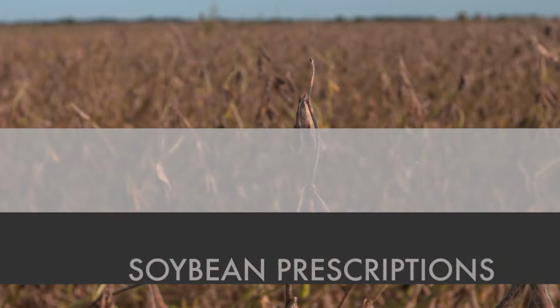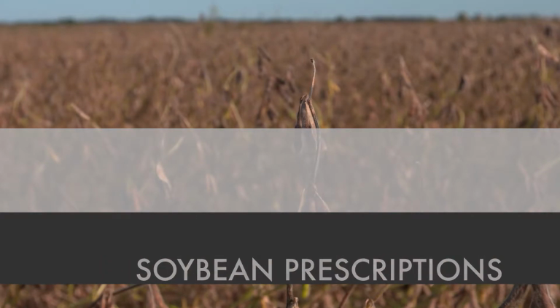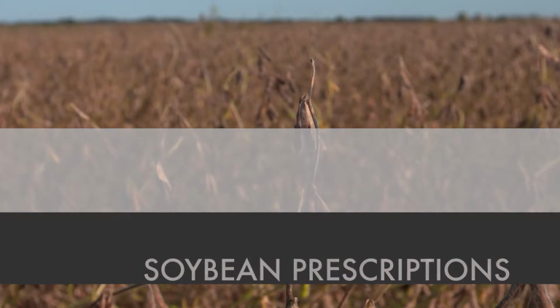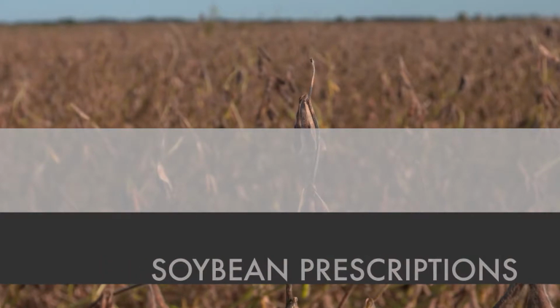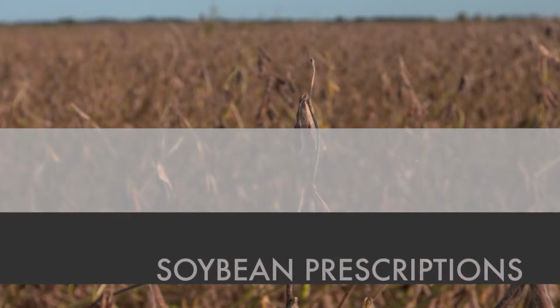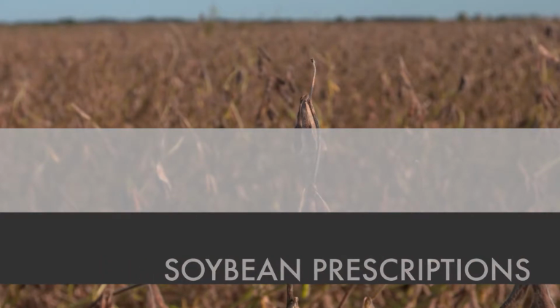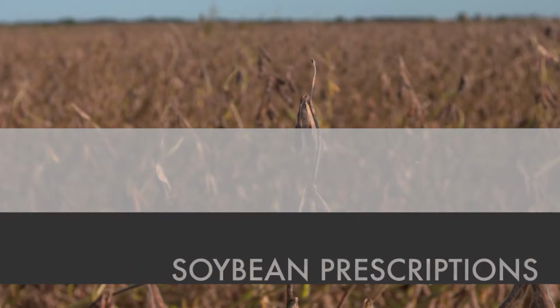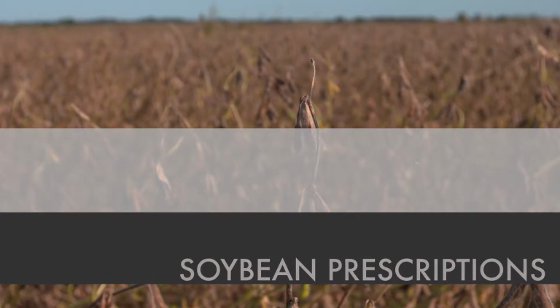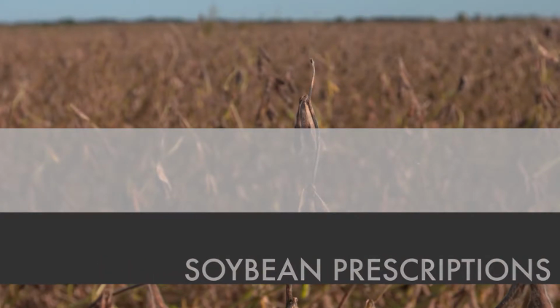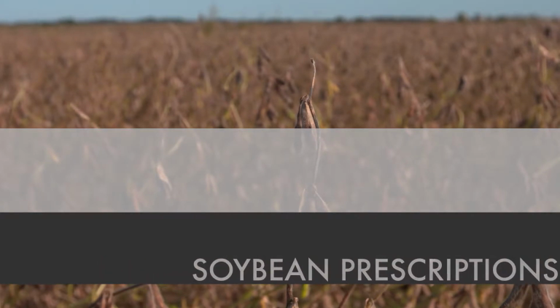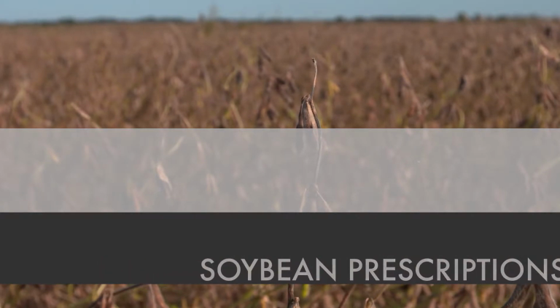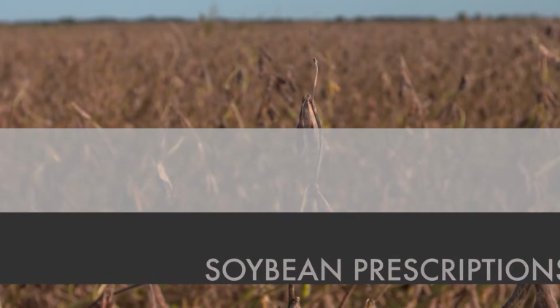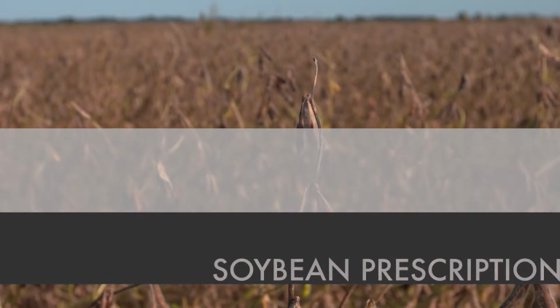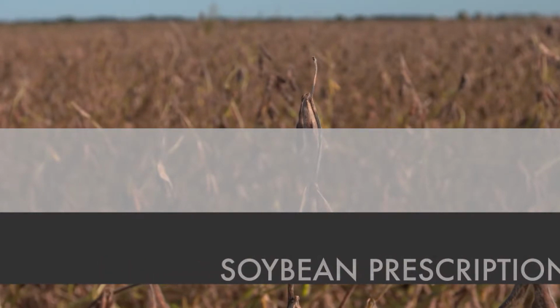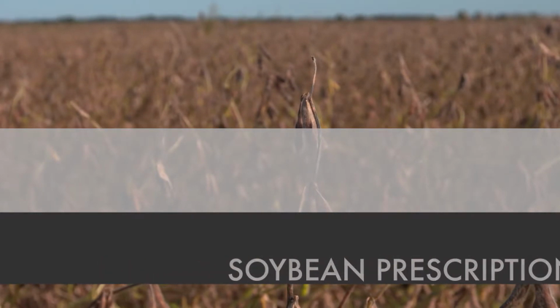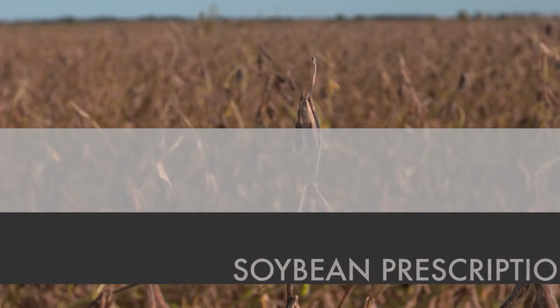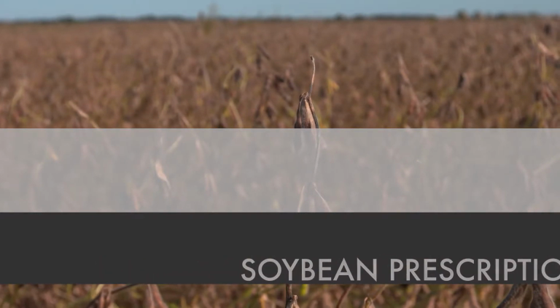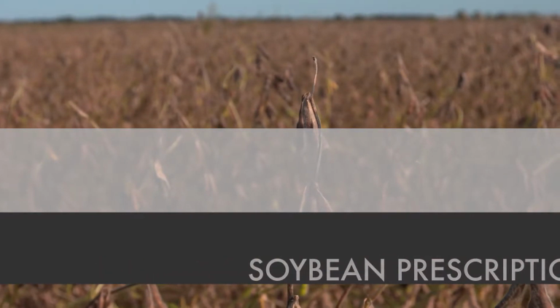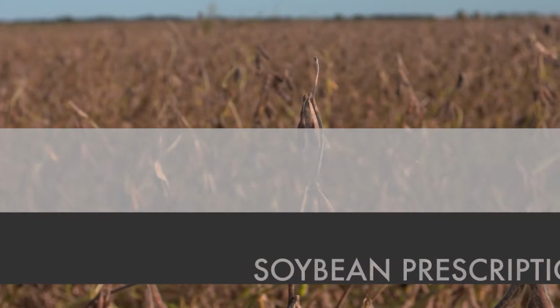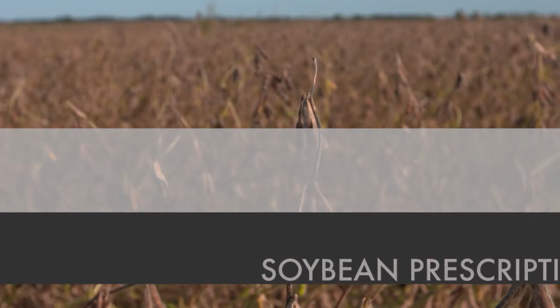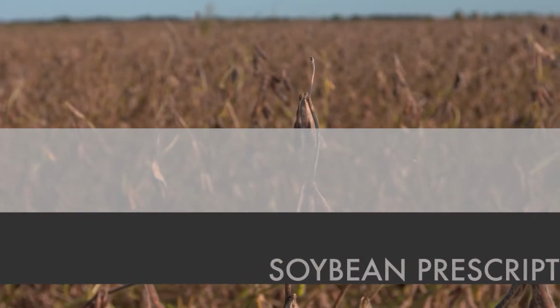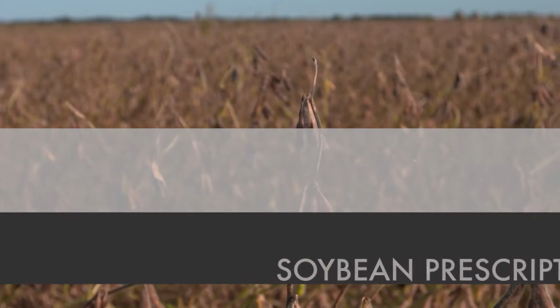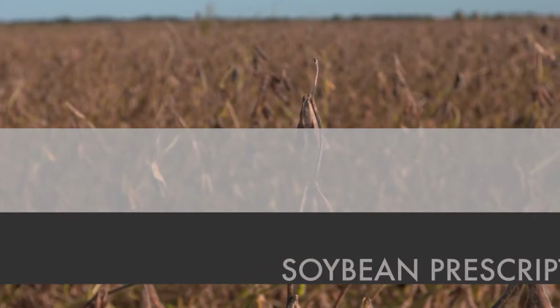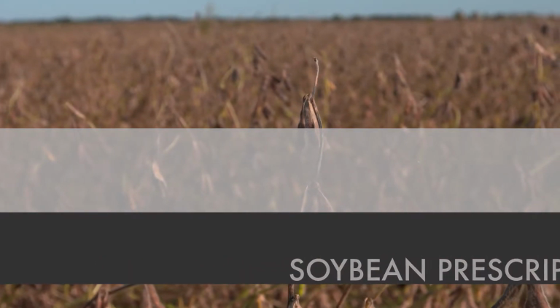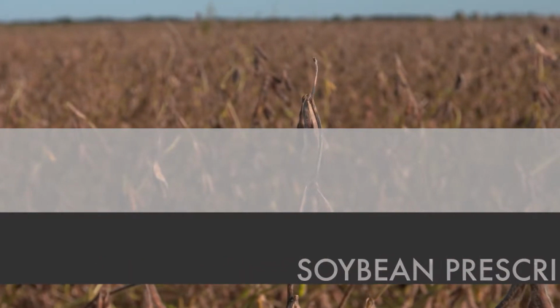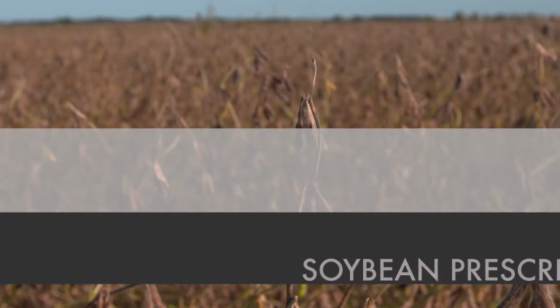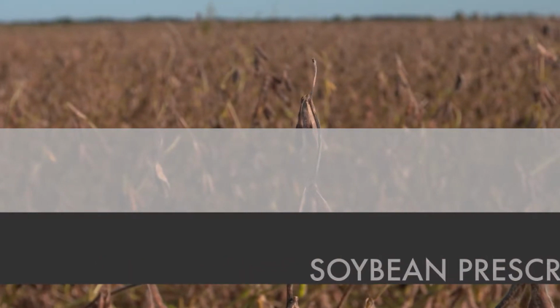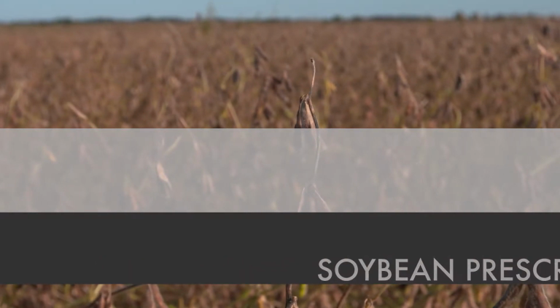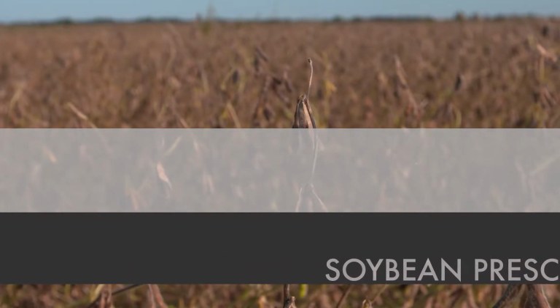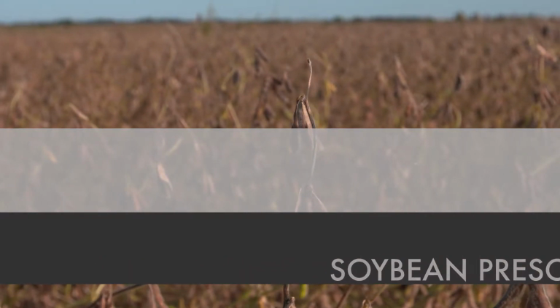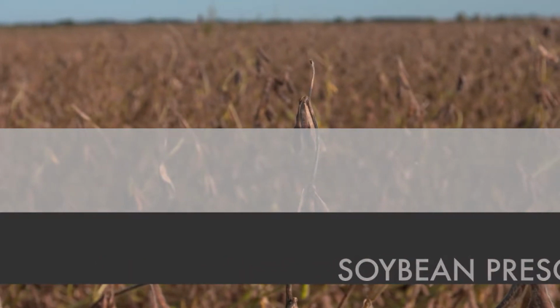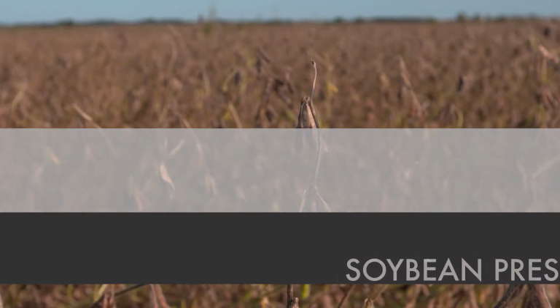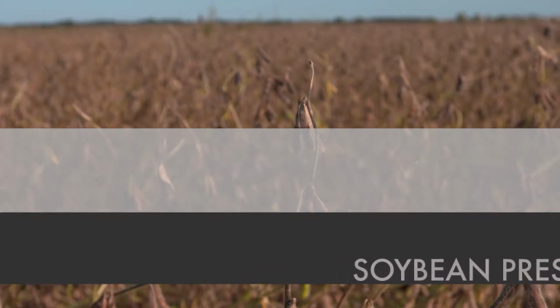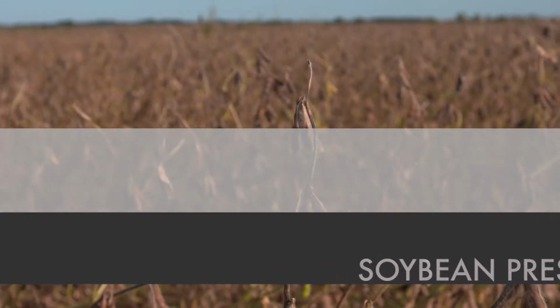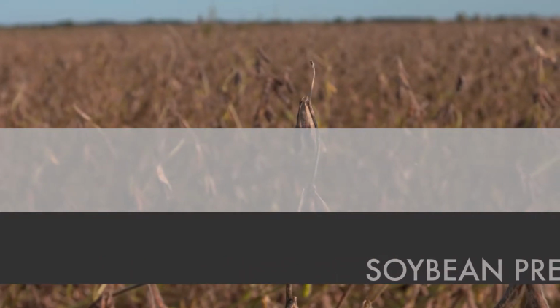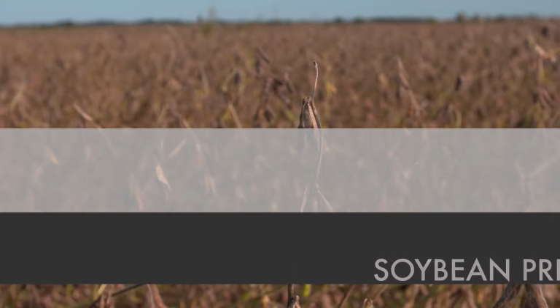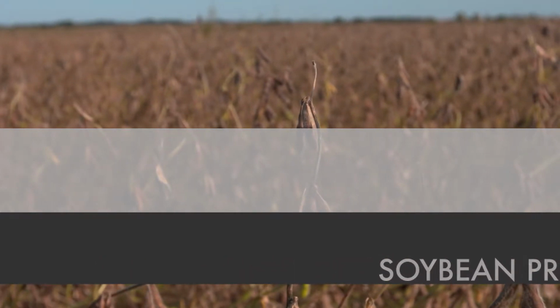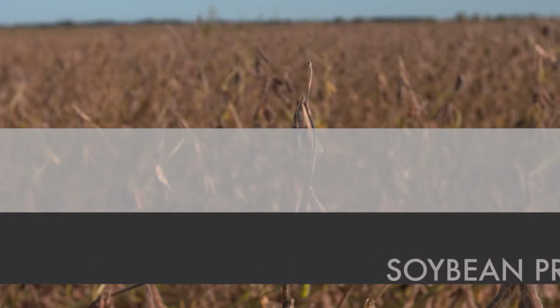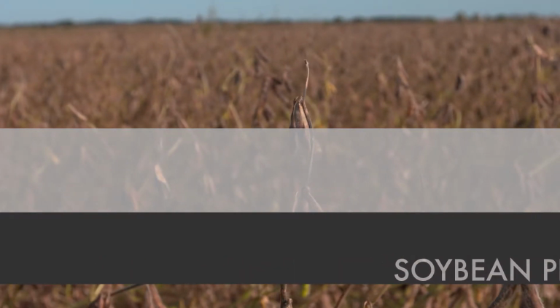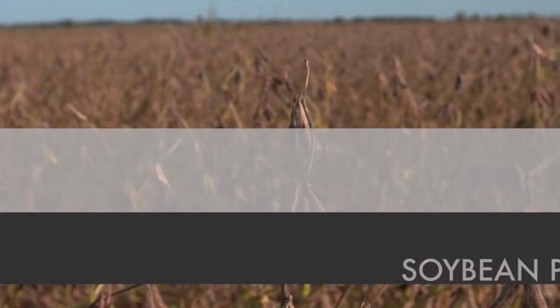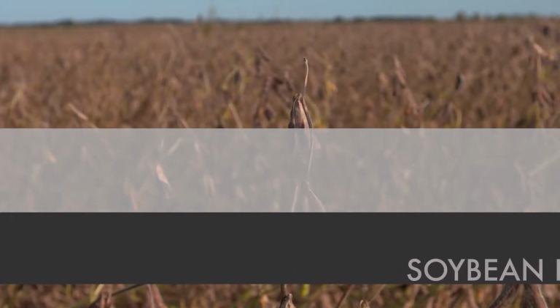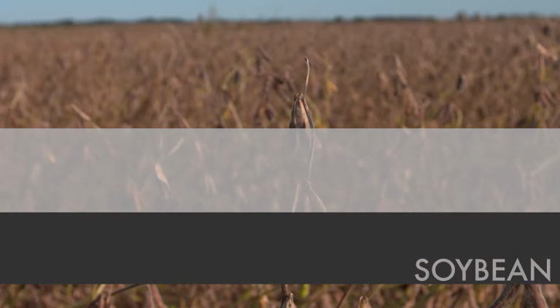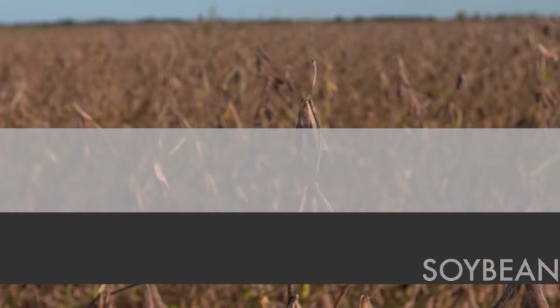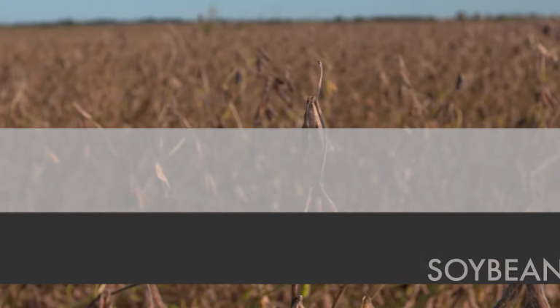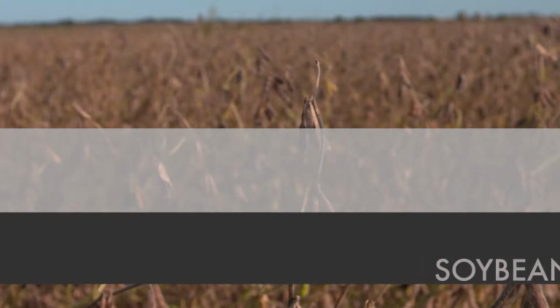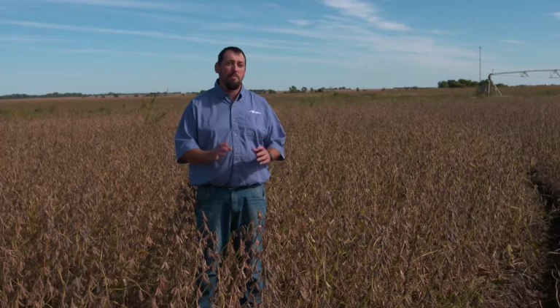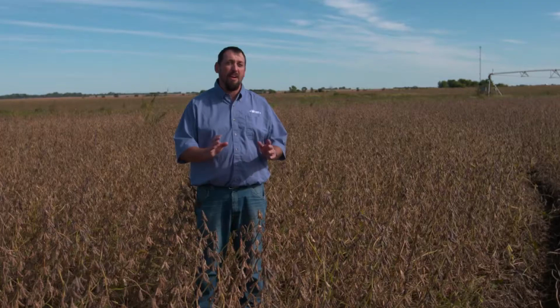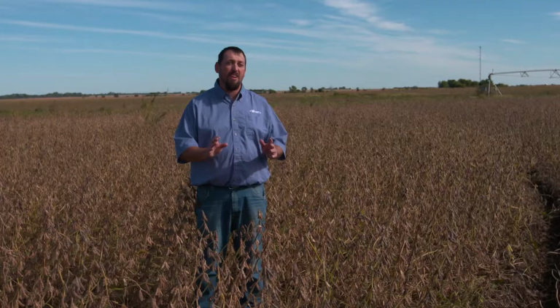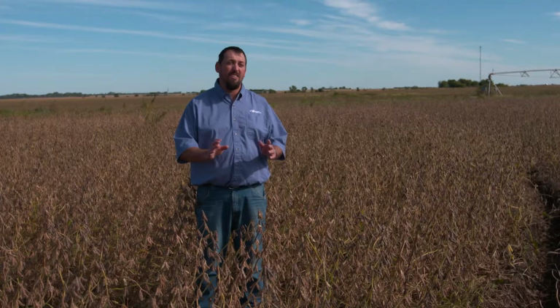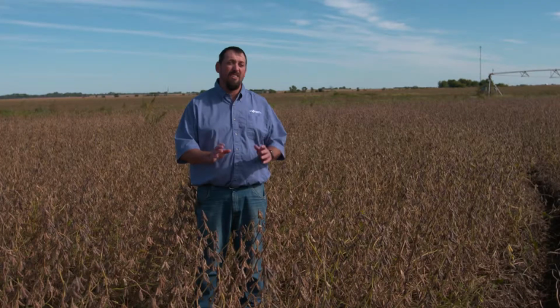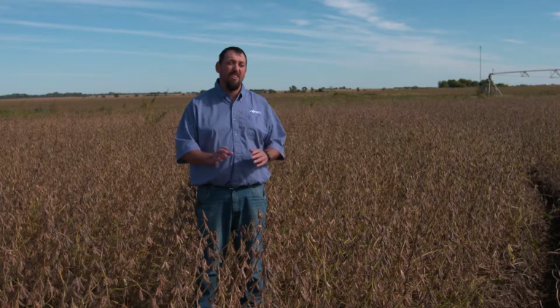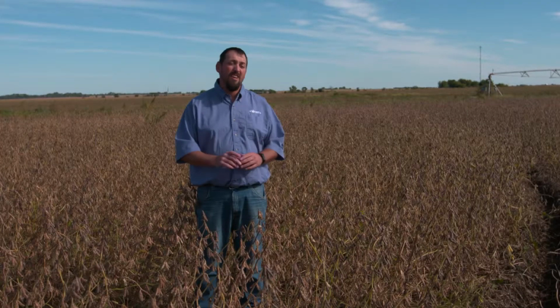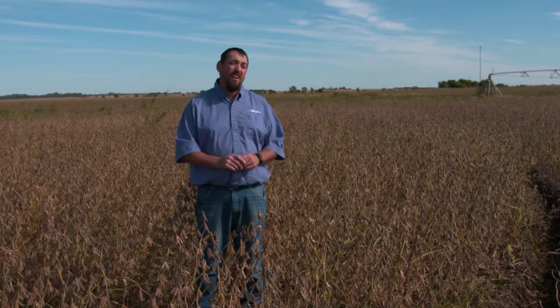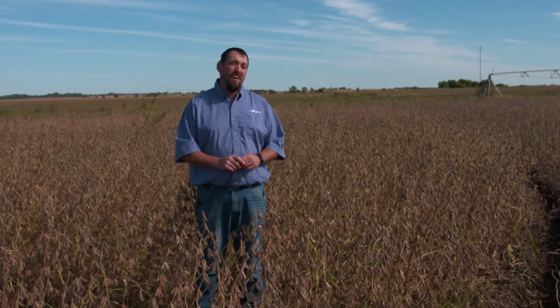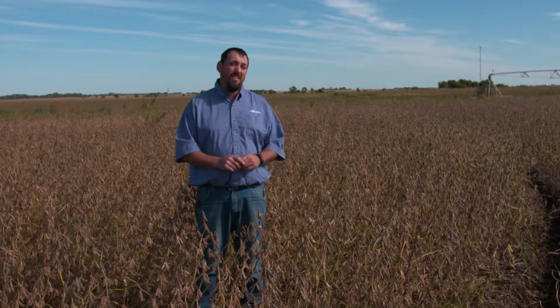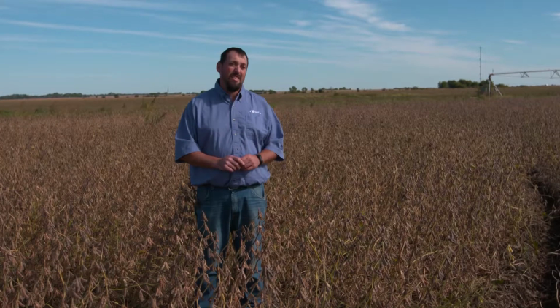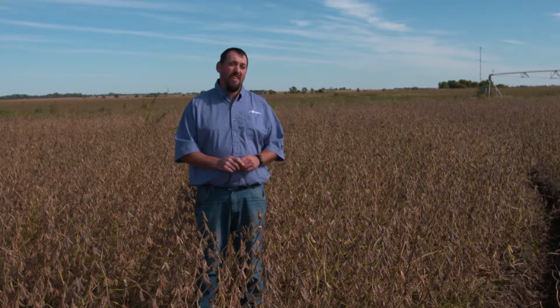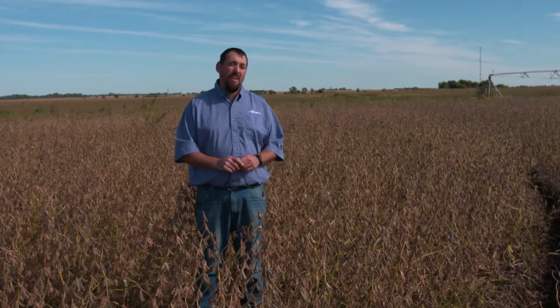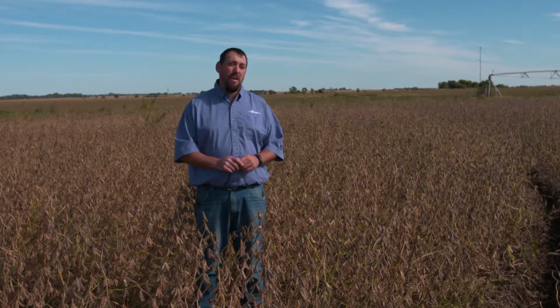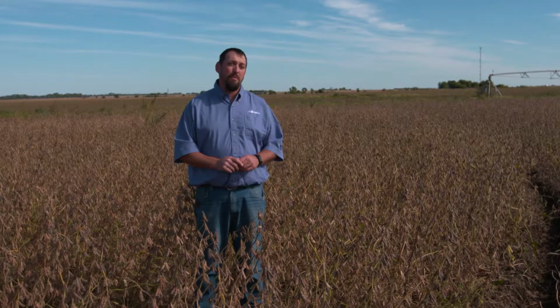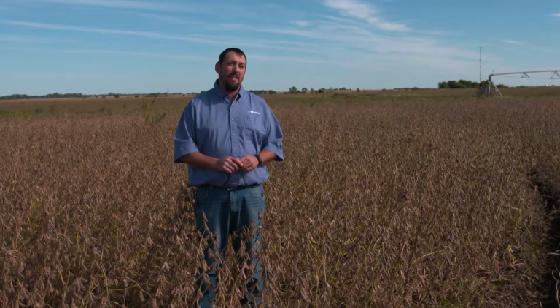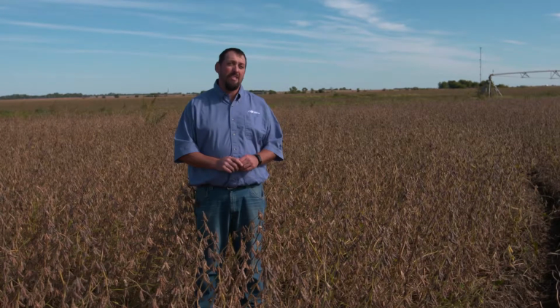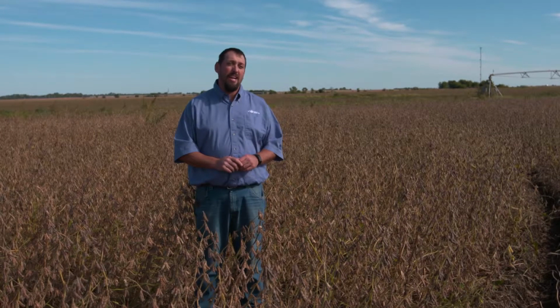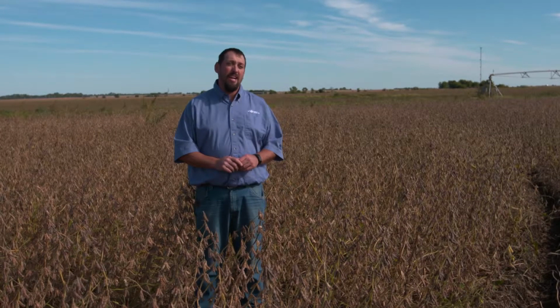I'm Keith Byerly, Precision Ag Manager at Central Valley Ag, and this is your Precision Focus that corresponds with my article on the CVA blog site.